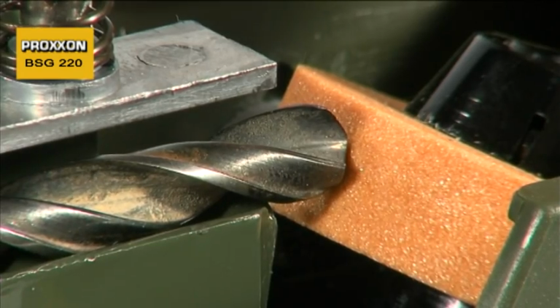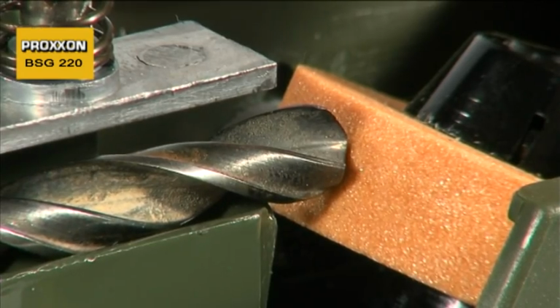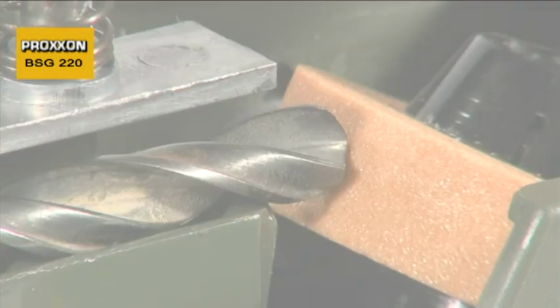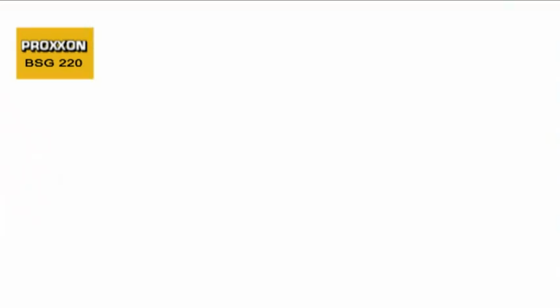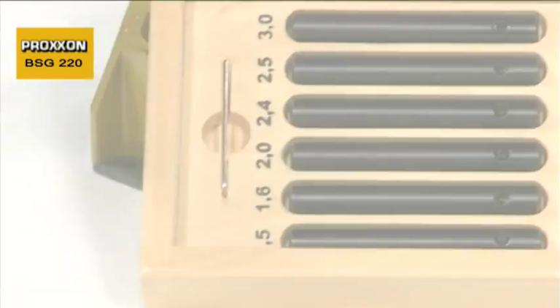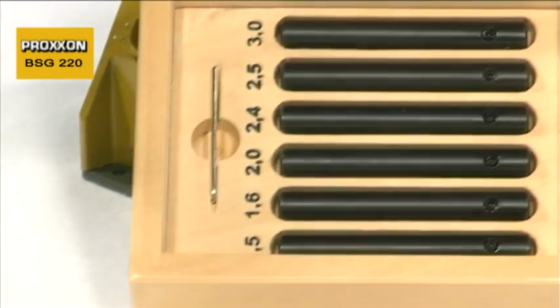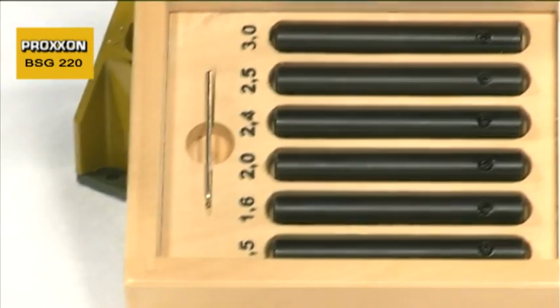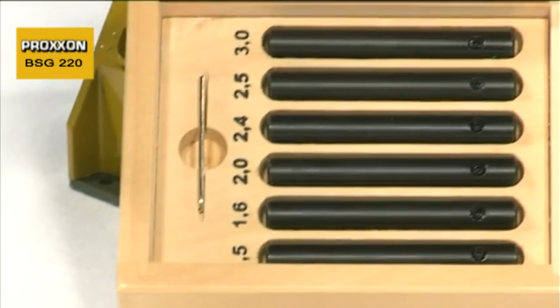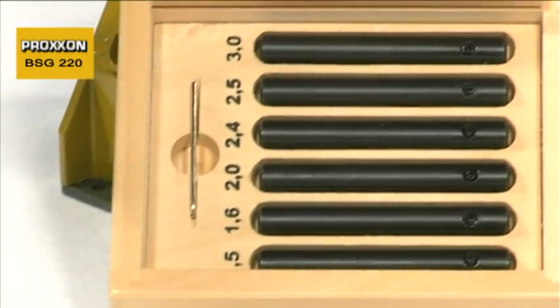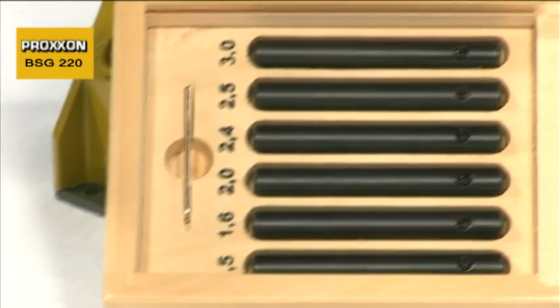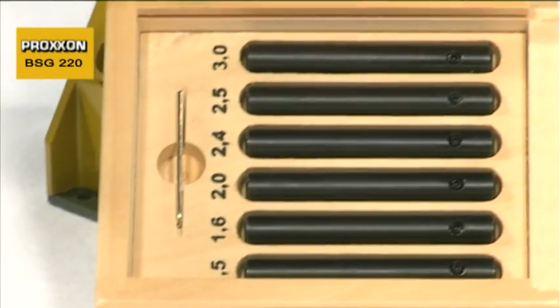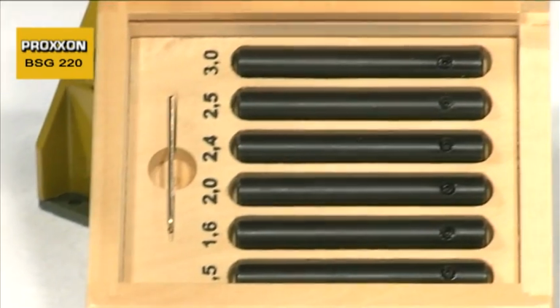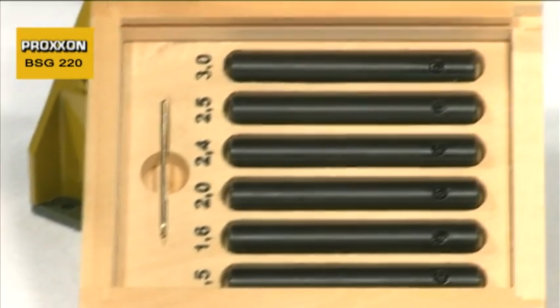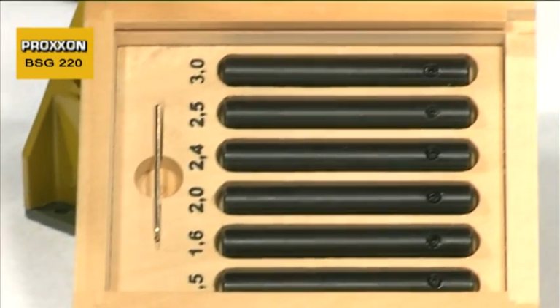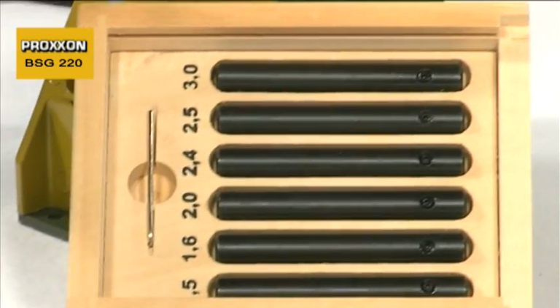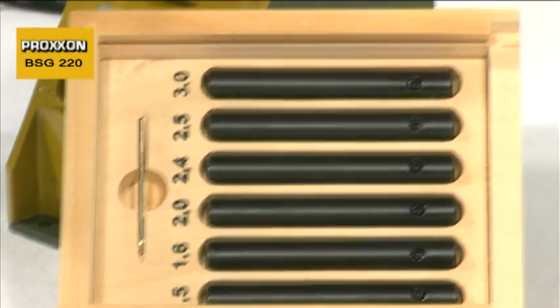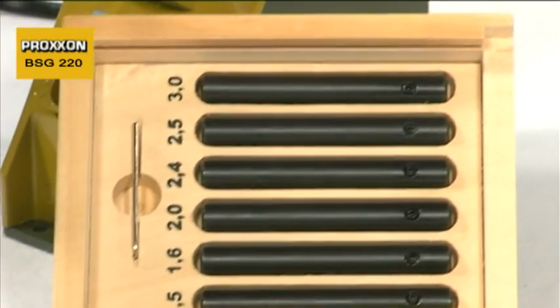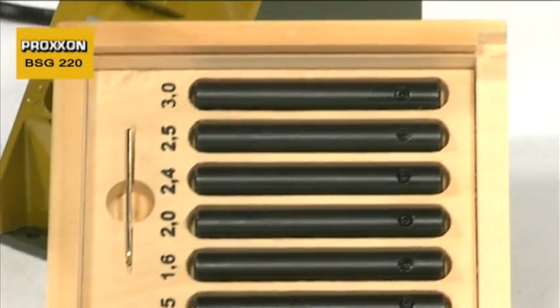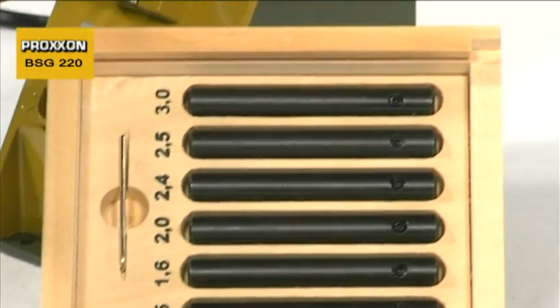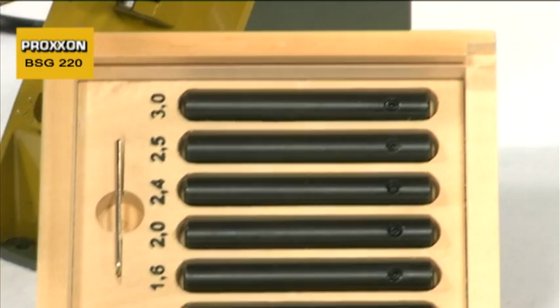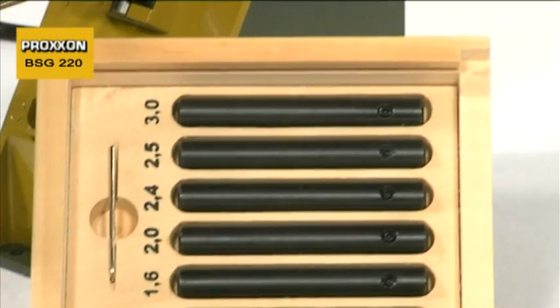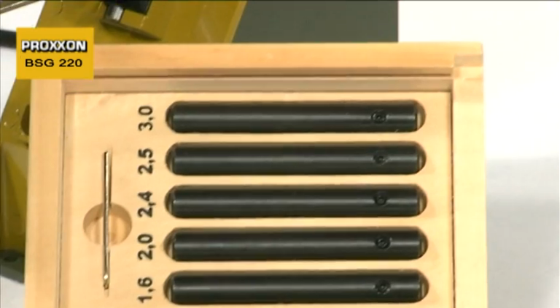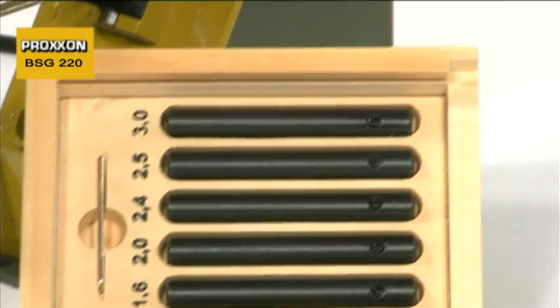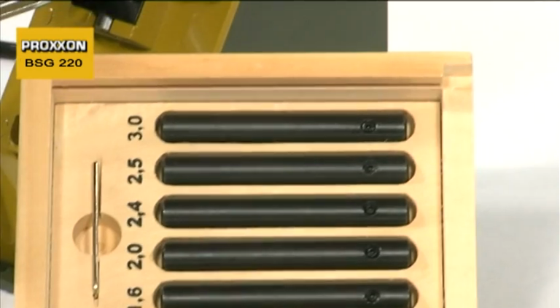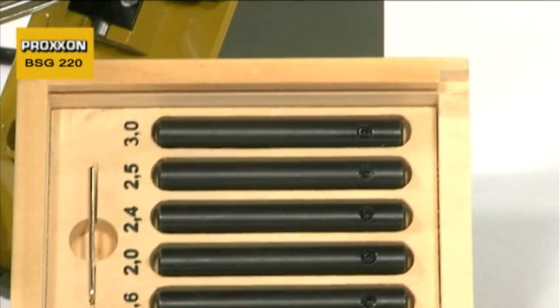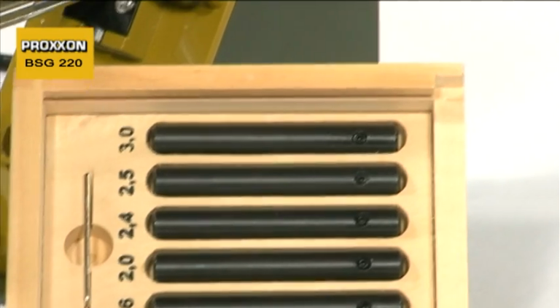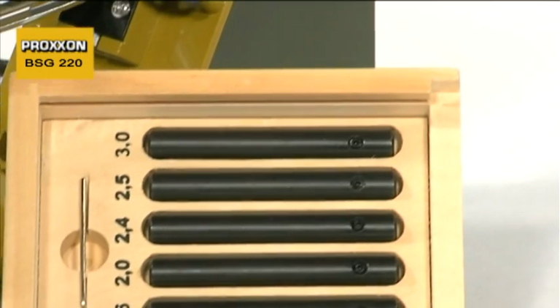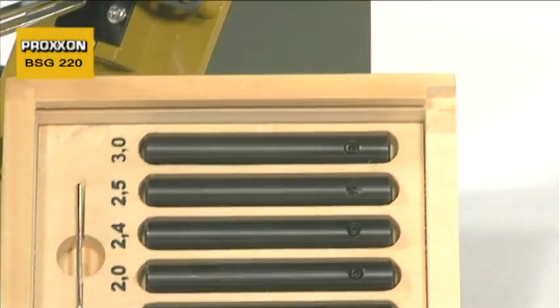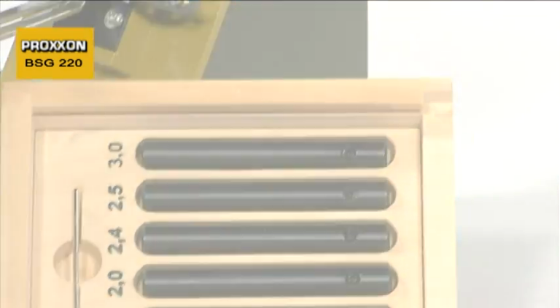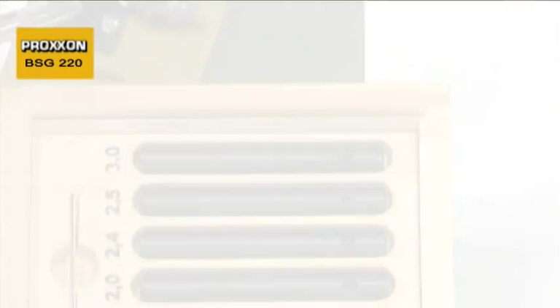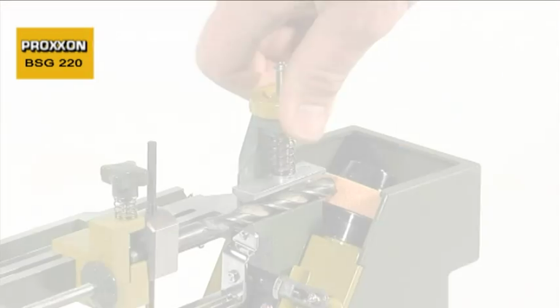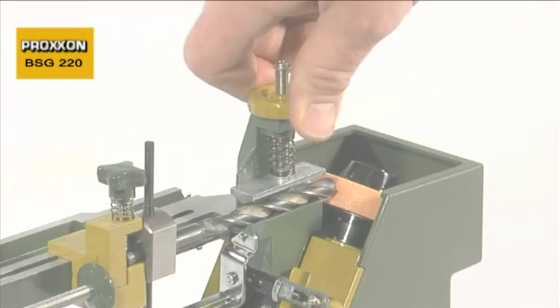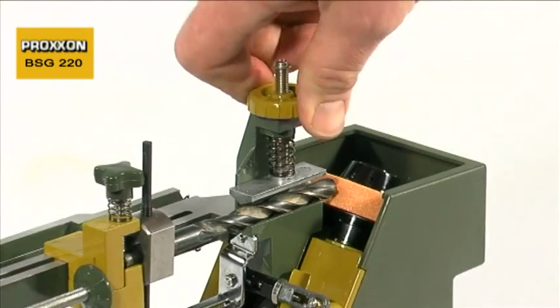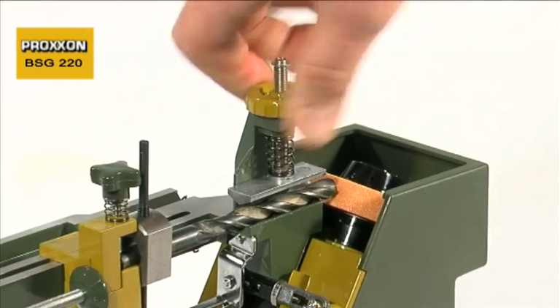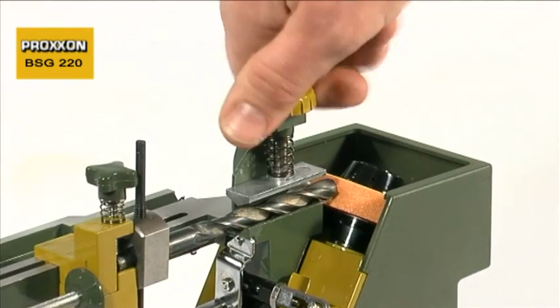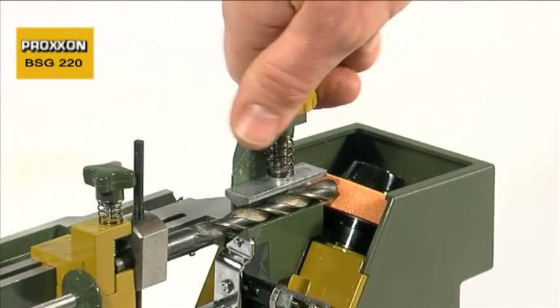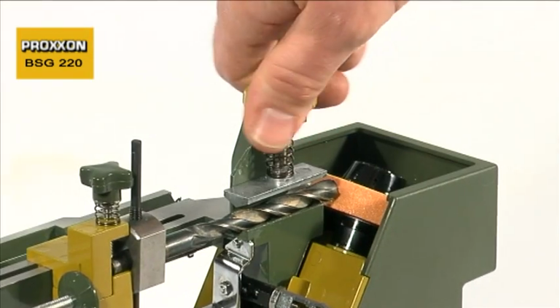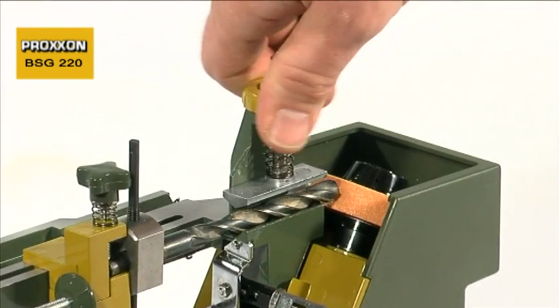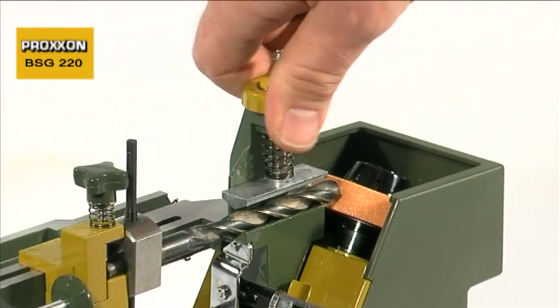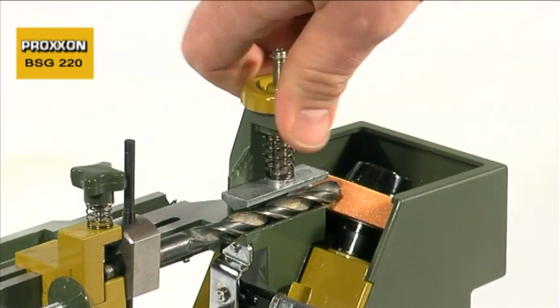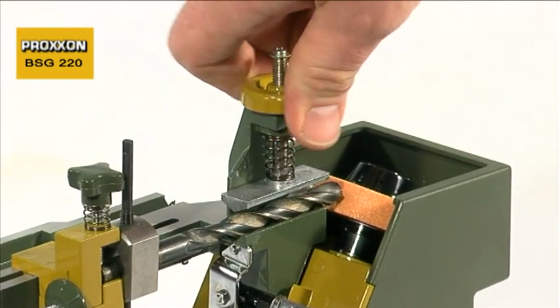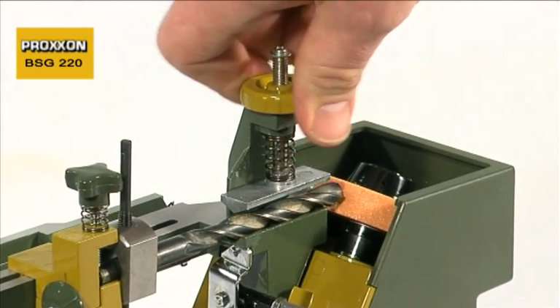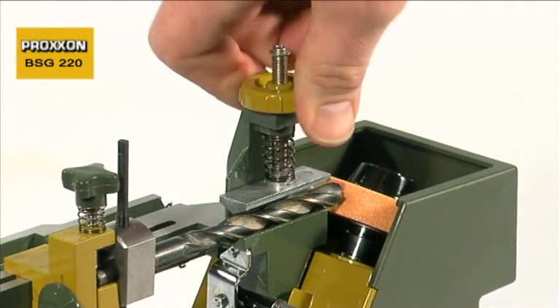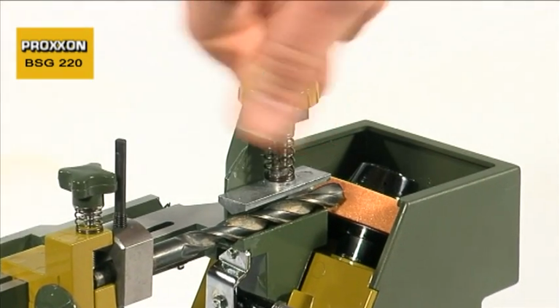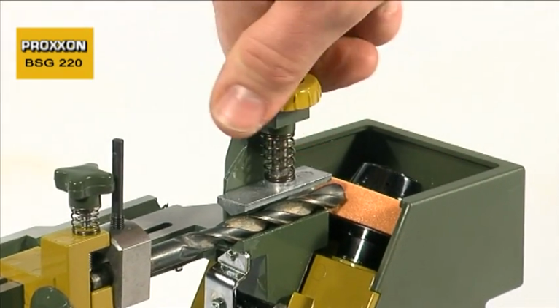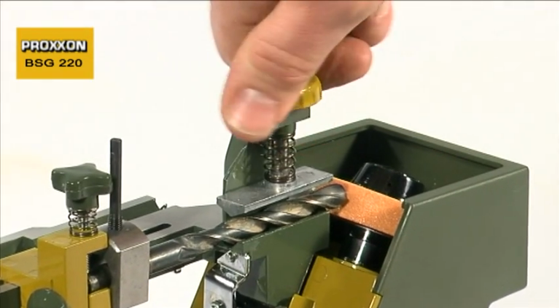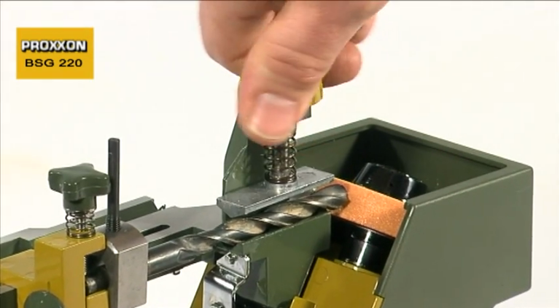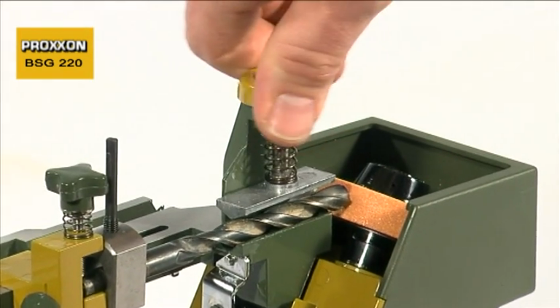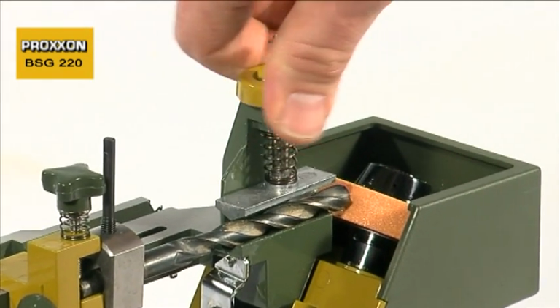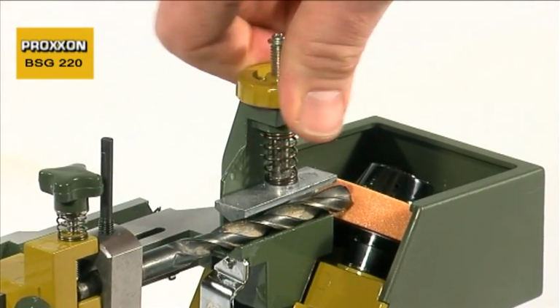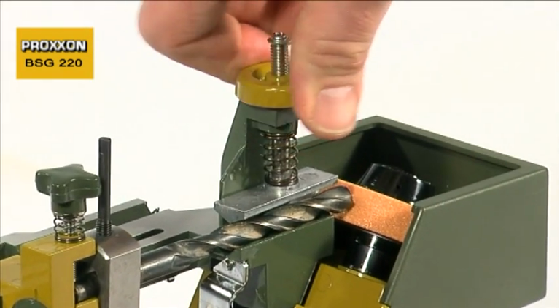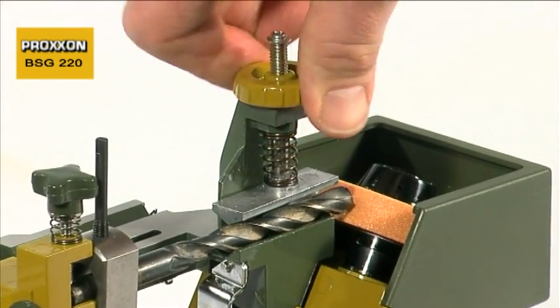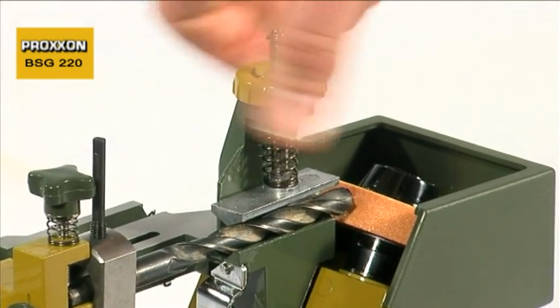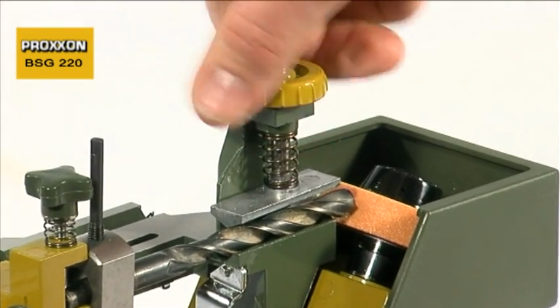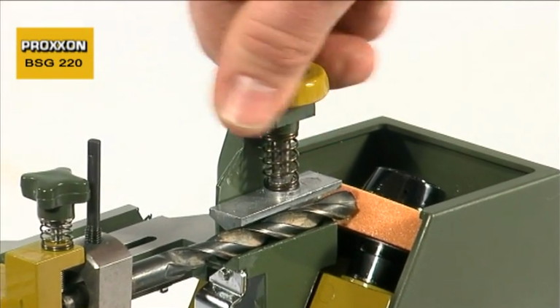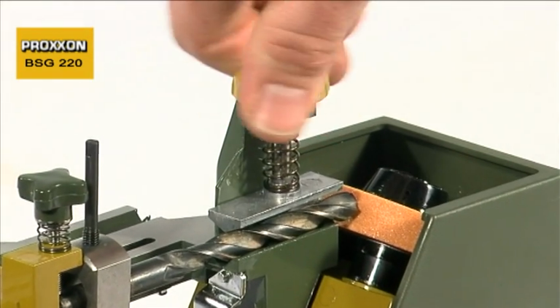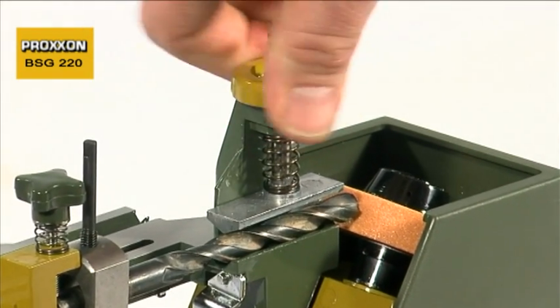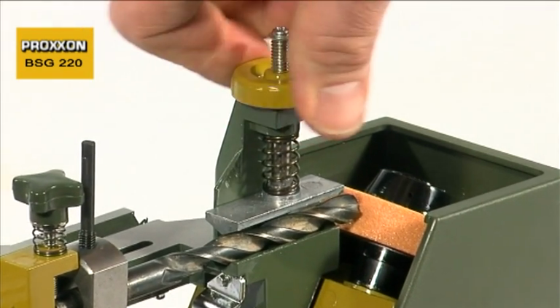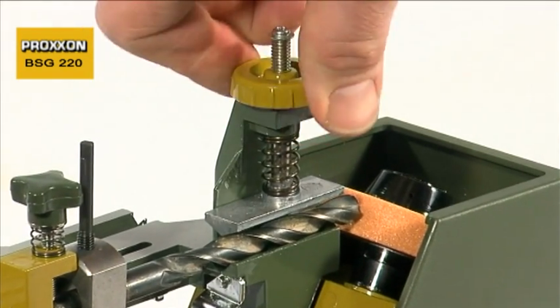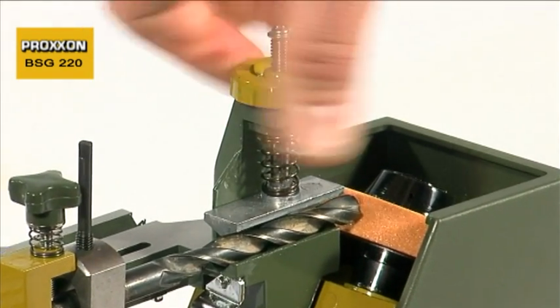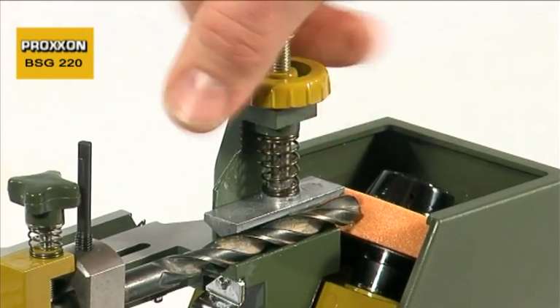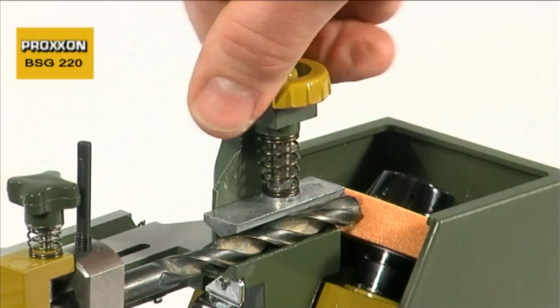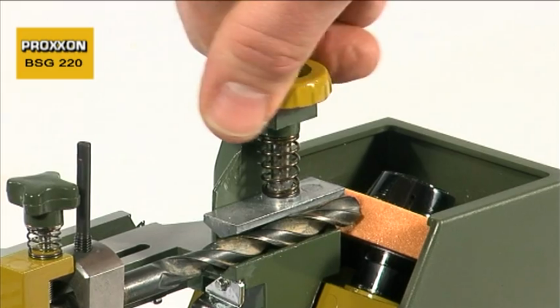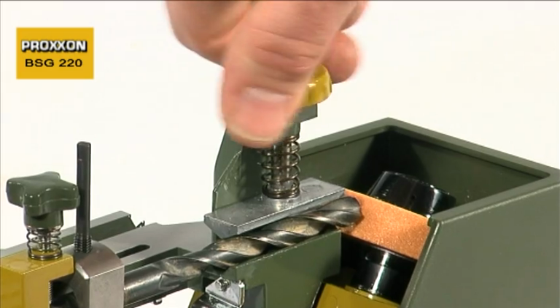A special adapter set is provided for grinding small diameters. This not only saves a lot of money, it also saves a lot of time.